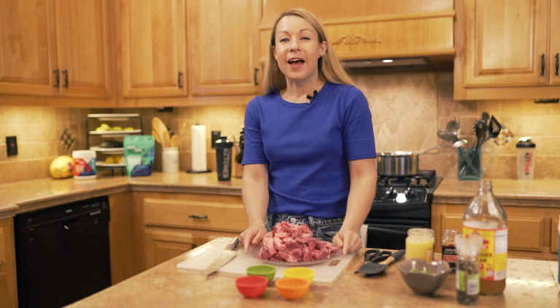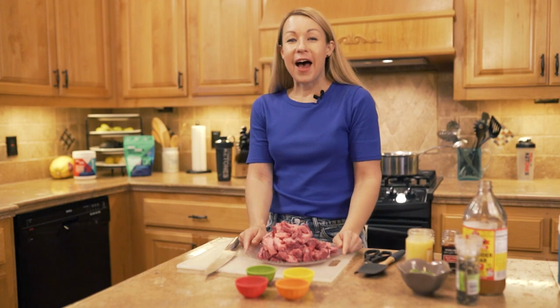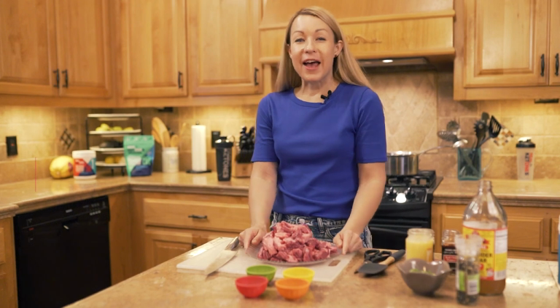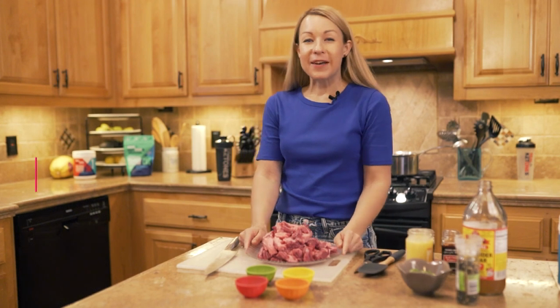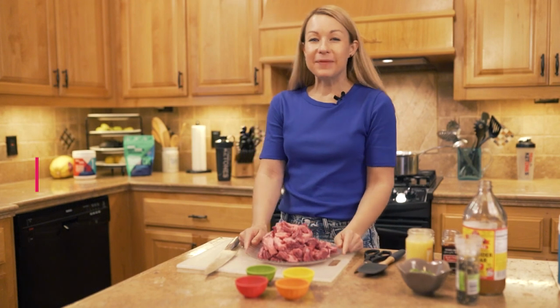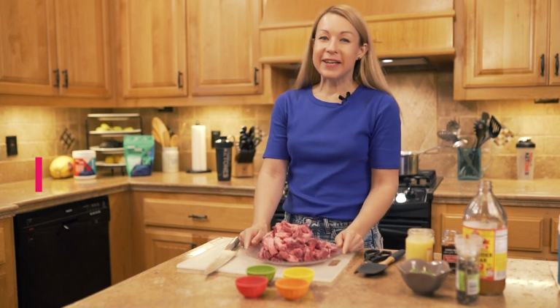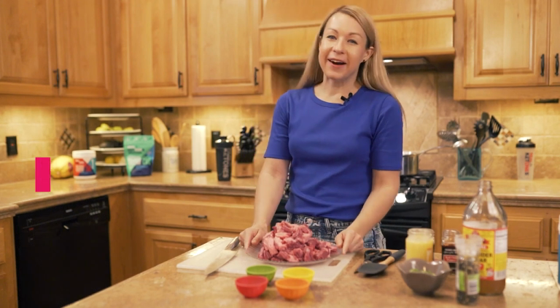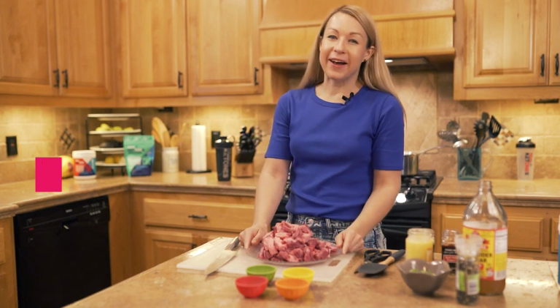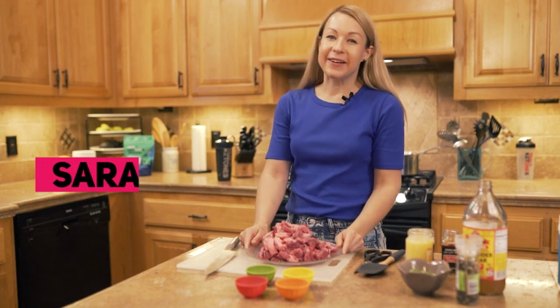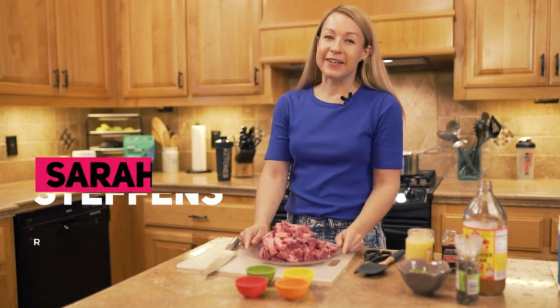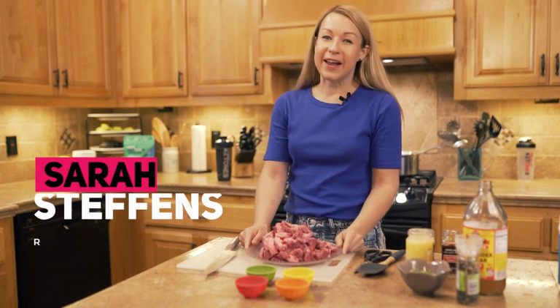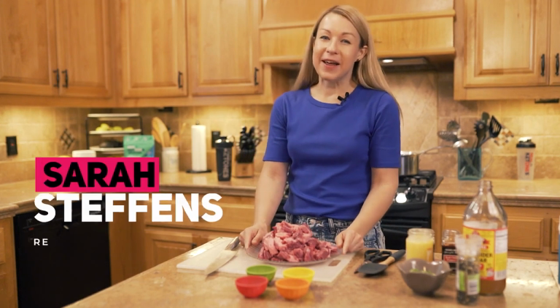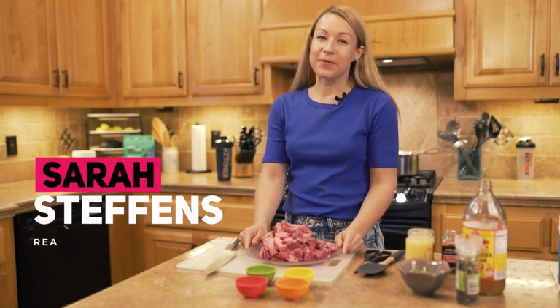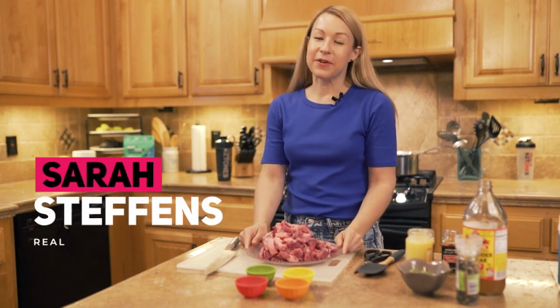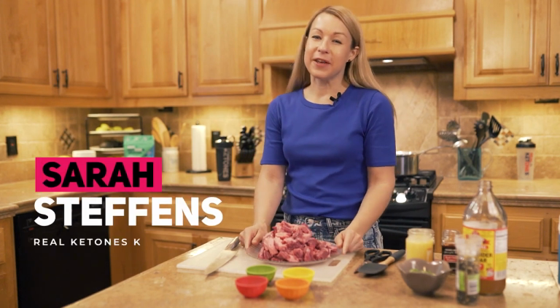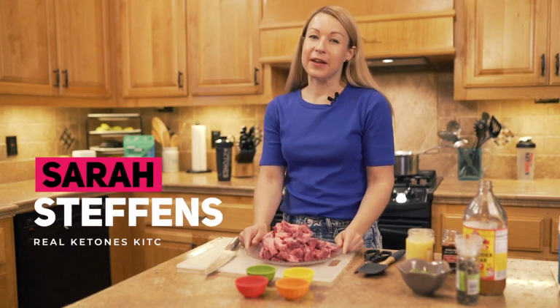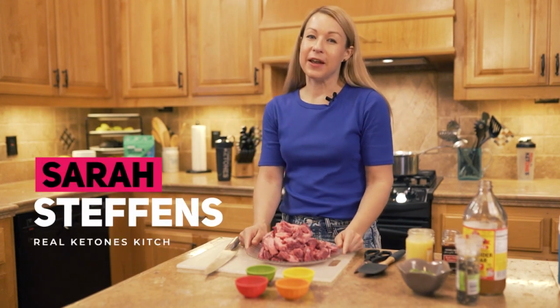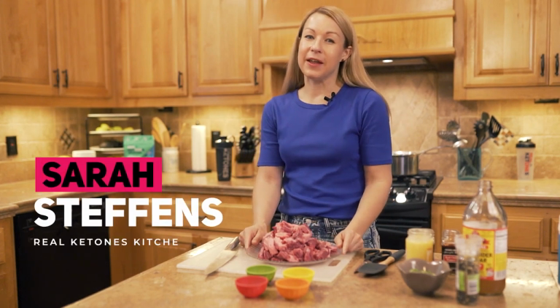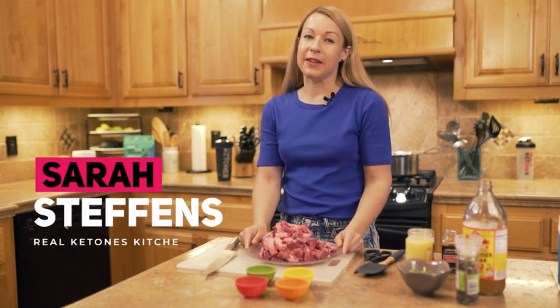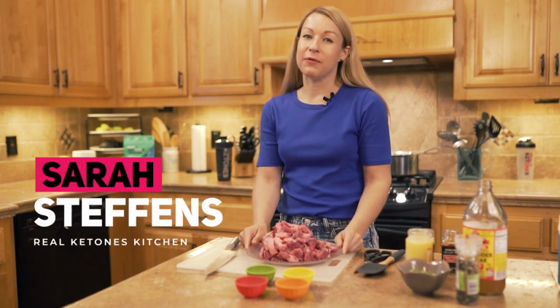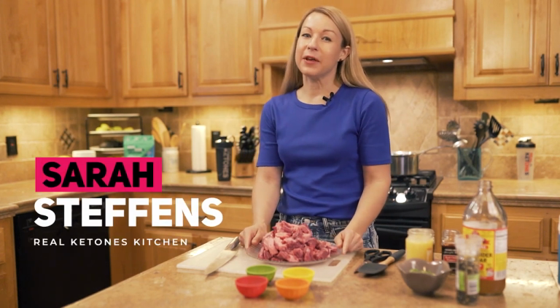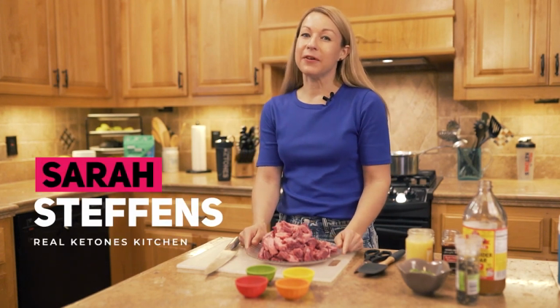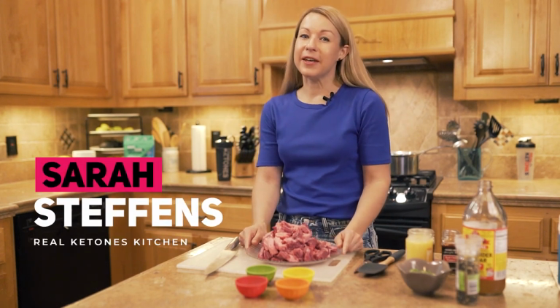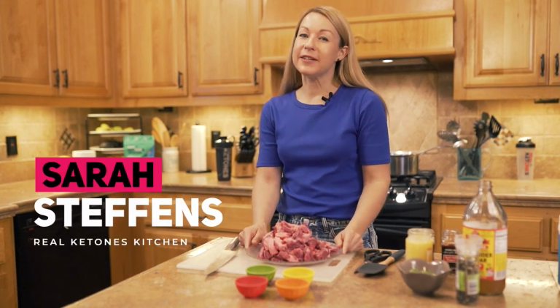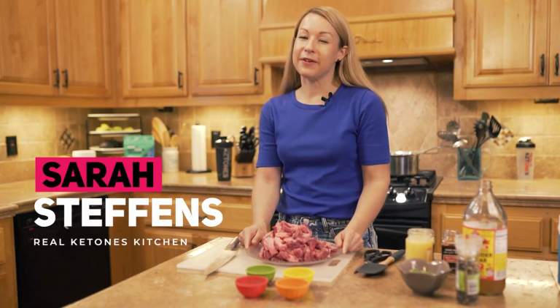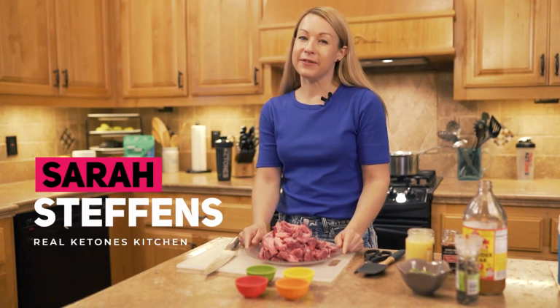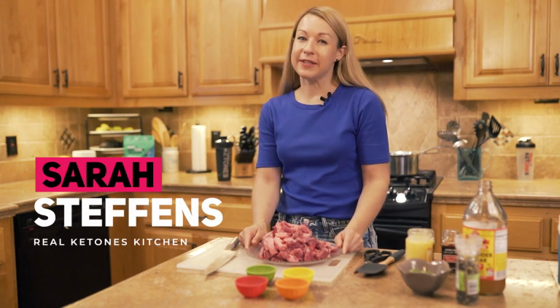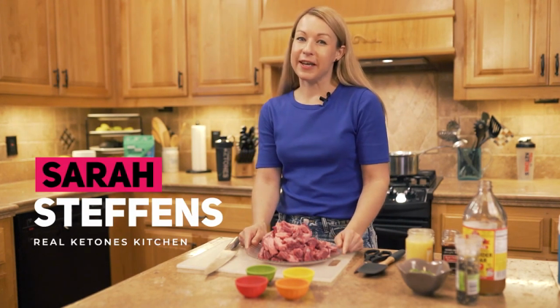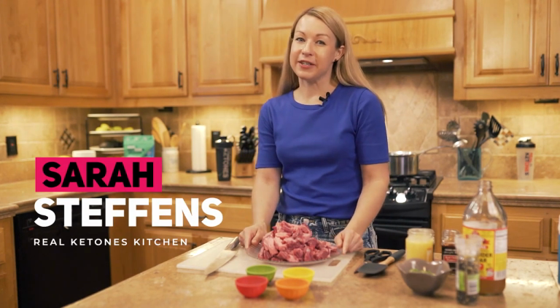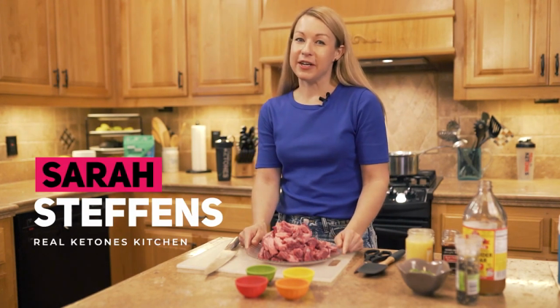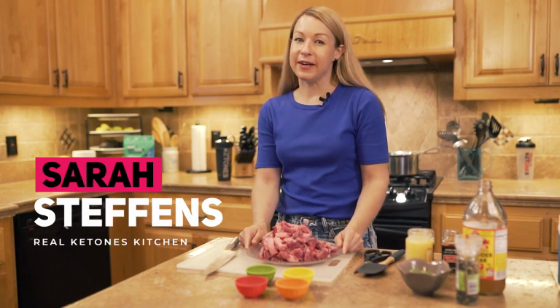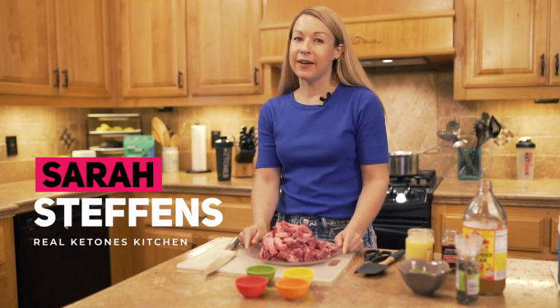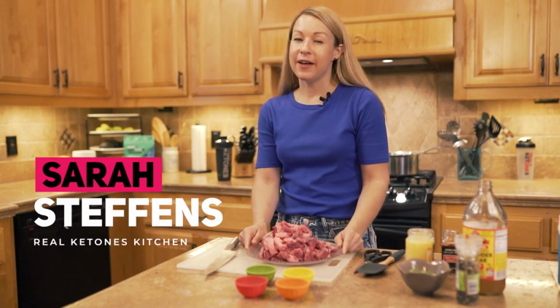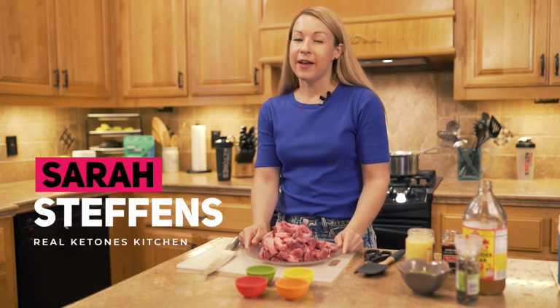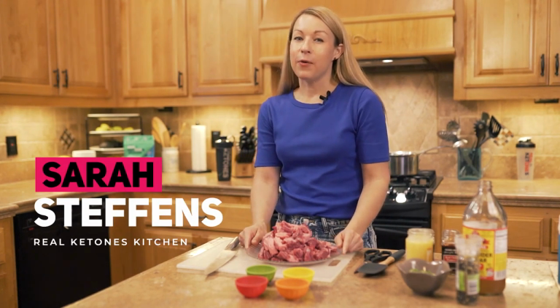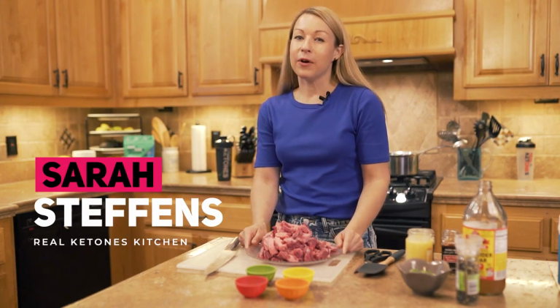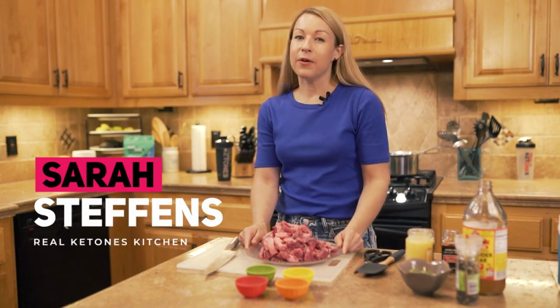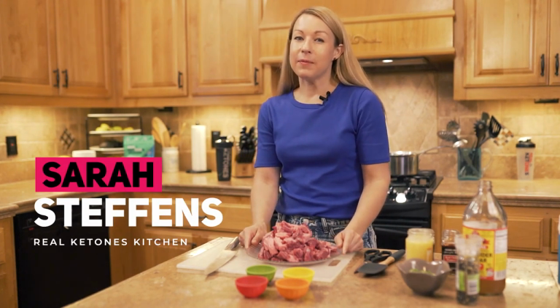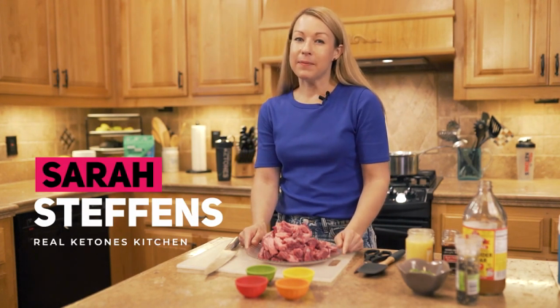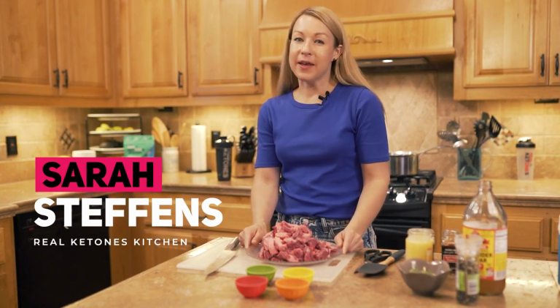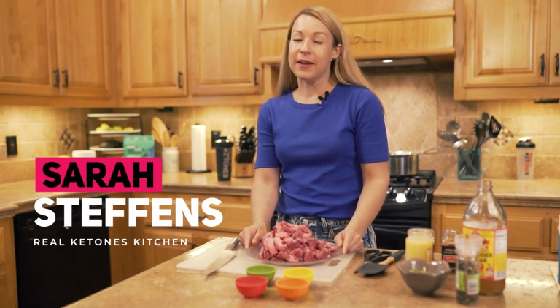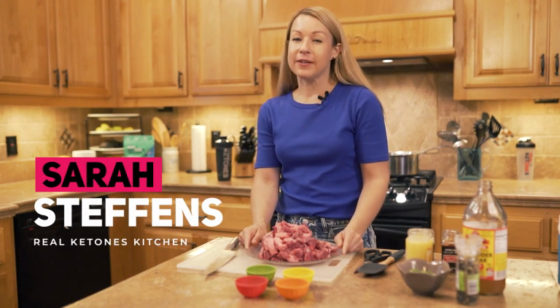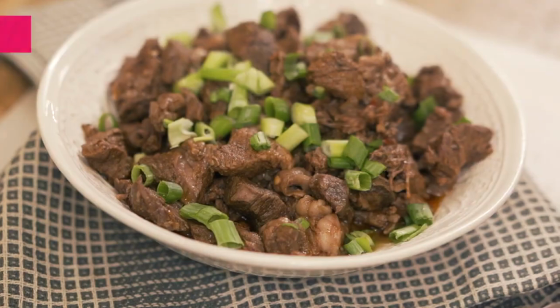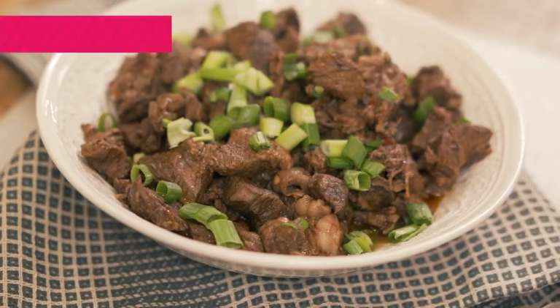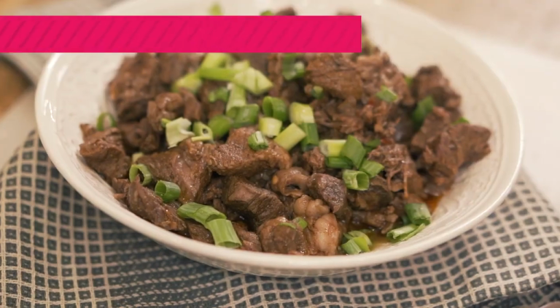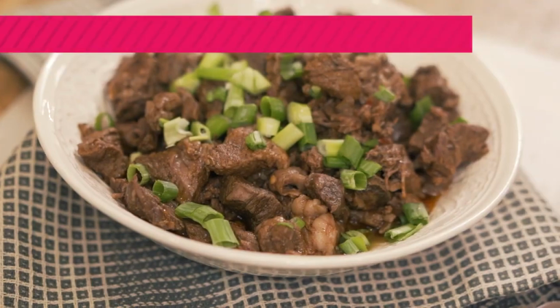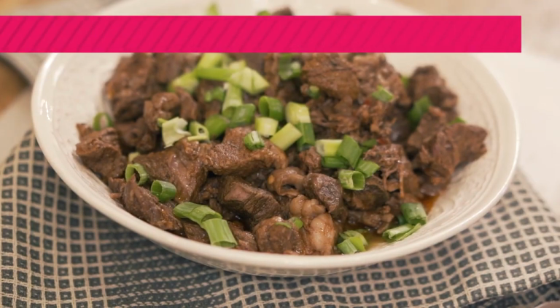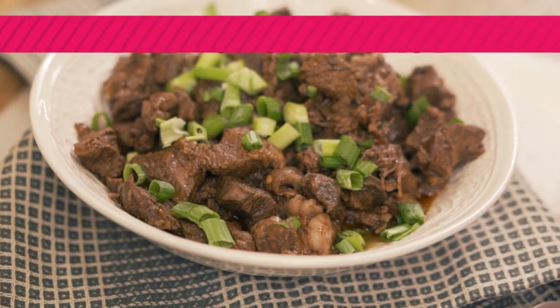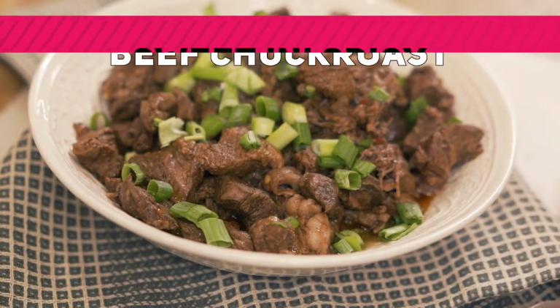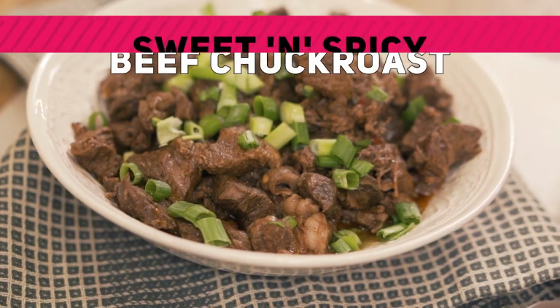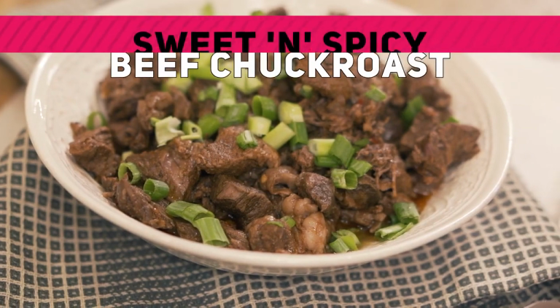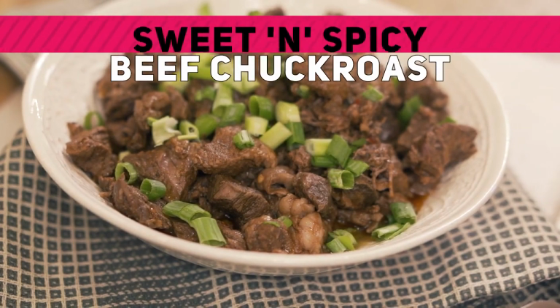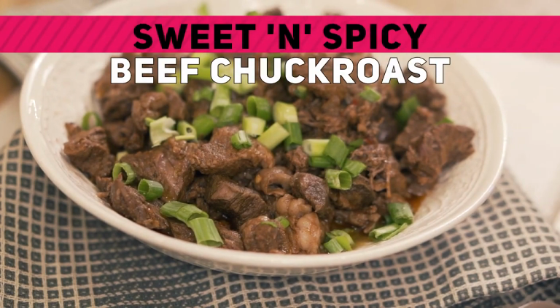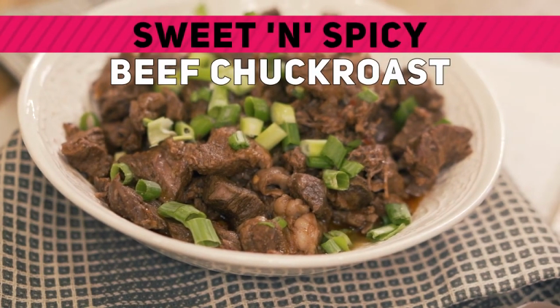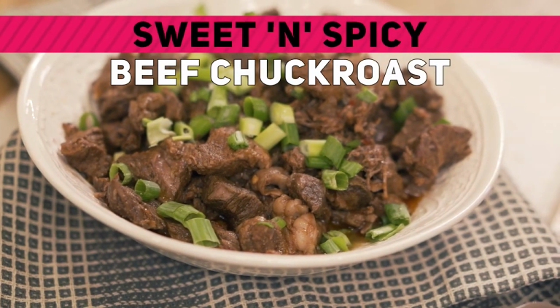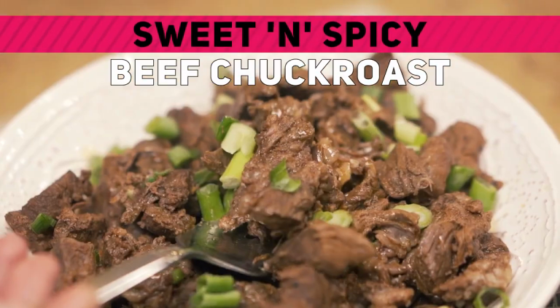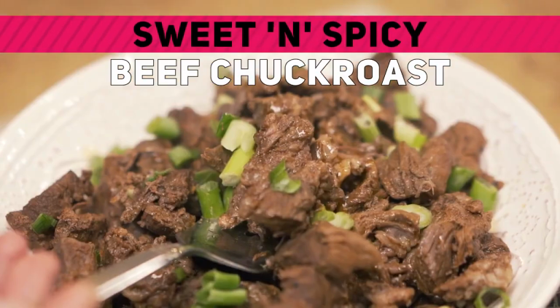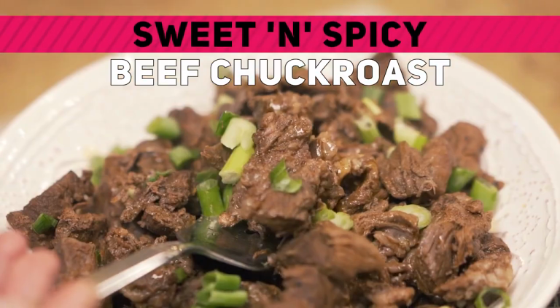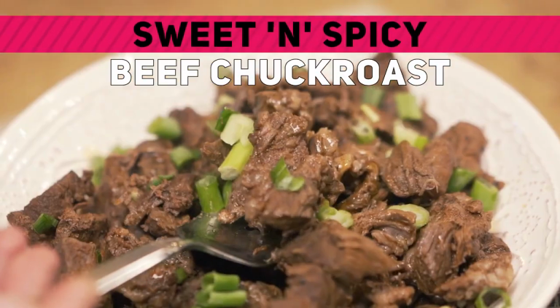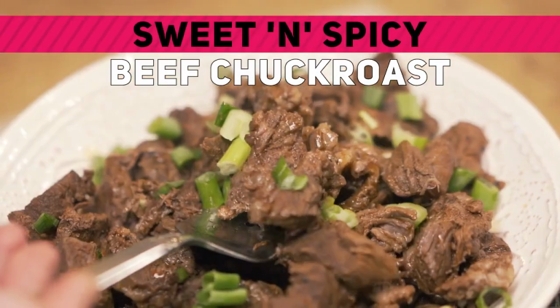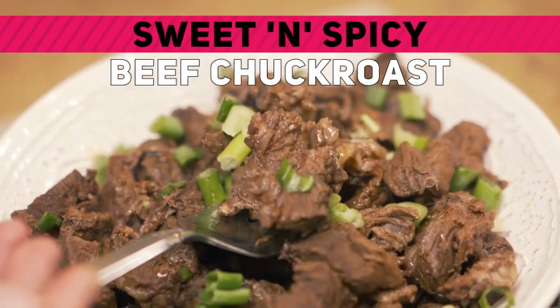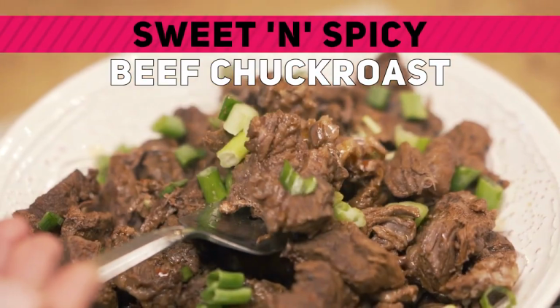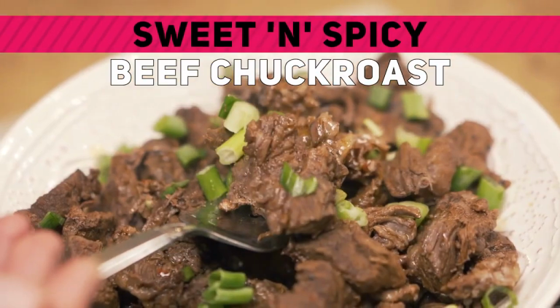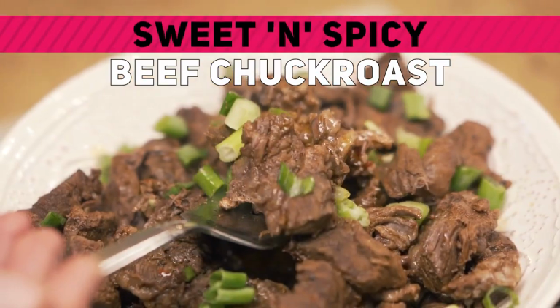Hi, I'm Sarah. Today I'm cooking in the Real Ketones kitchen. We're going to be making a slow-cooked sweet and spicy beef chuck roast.